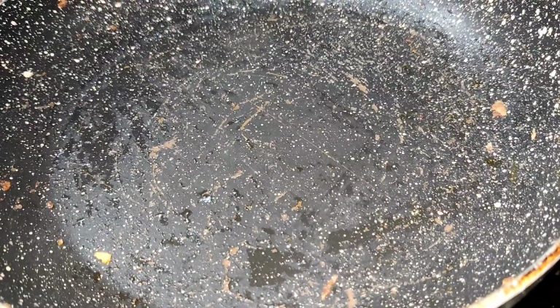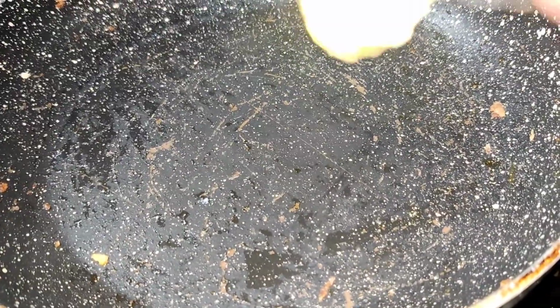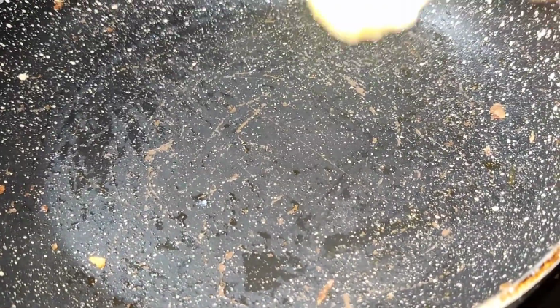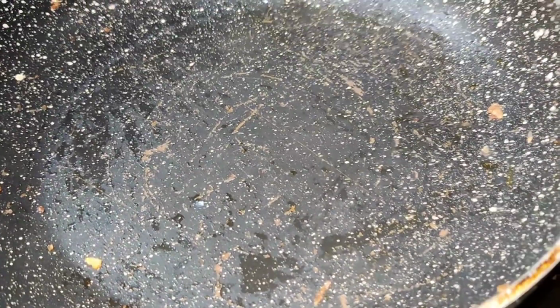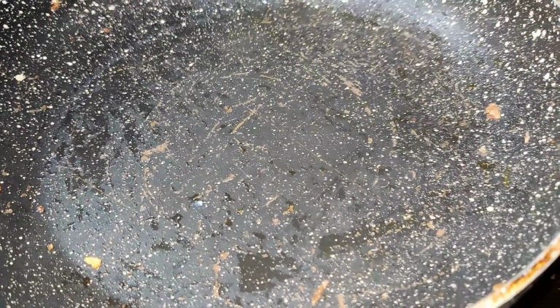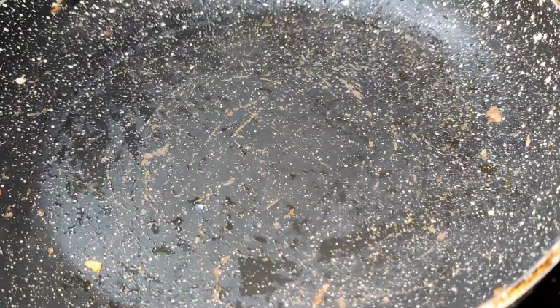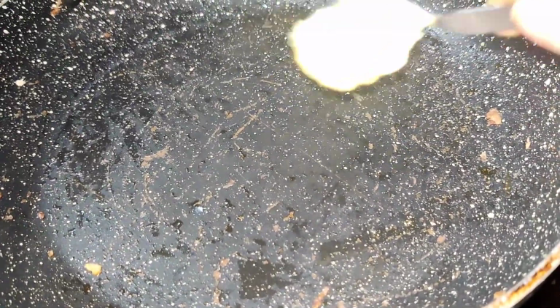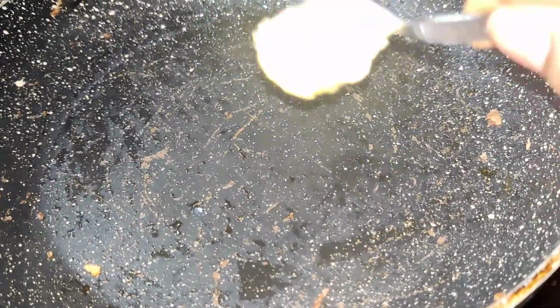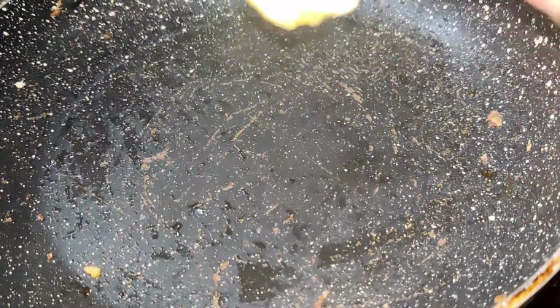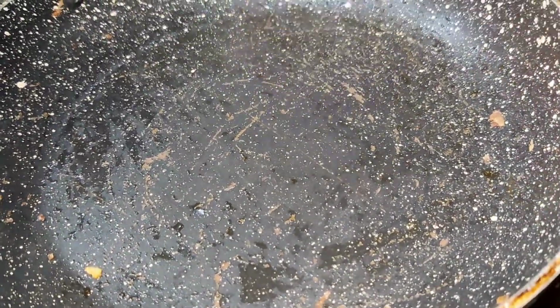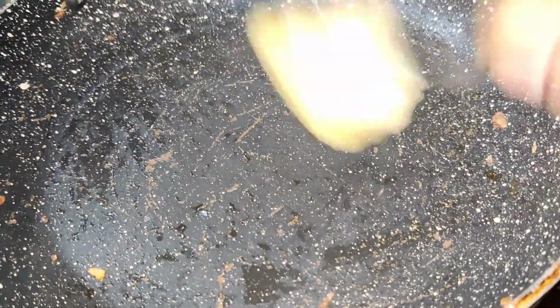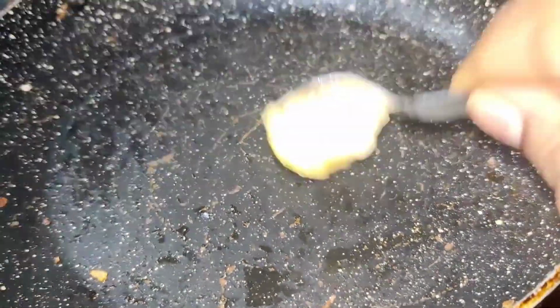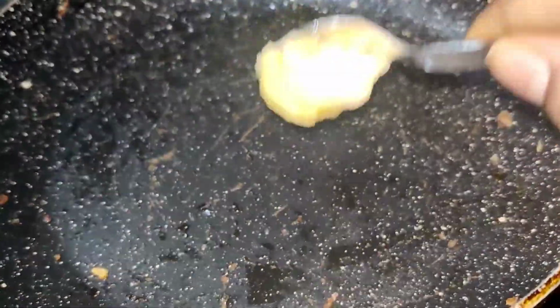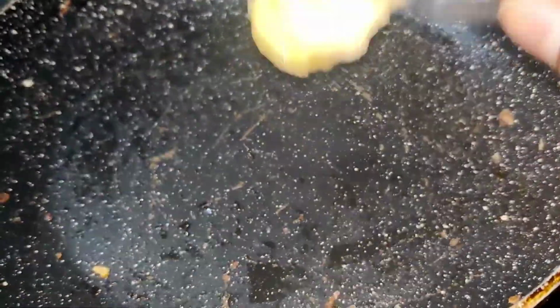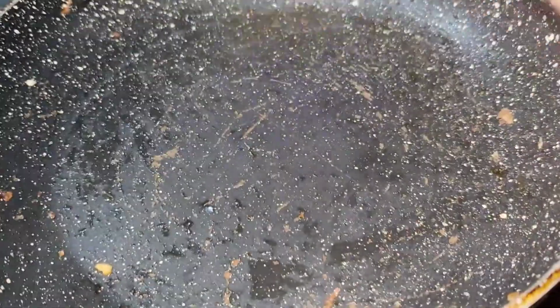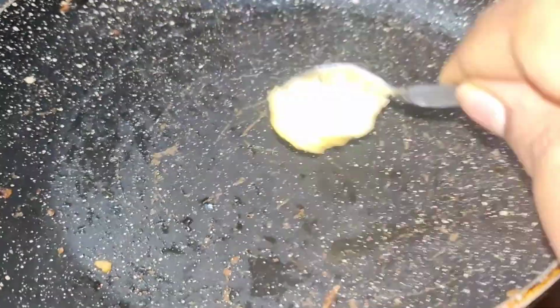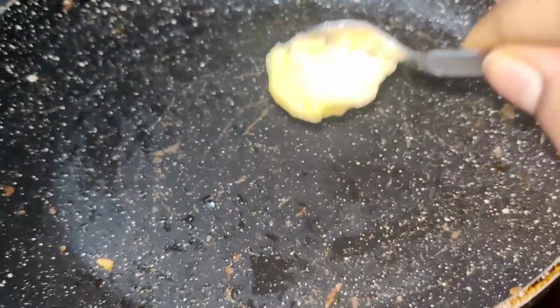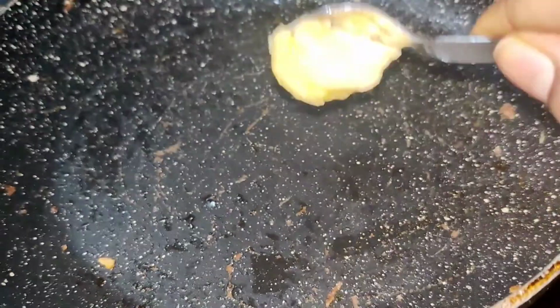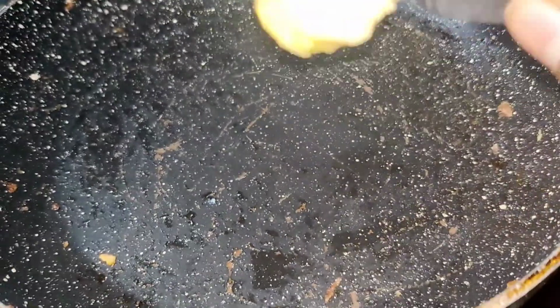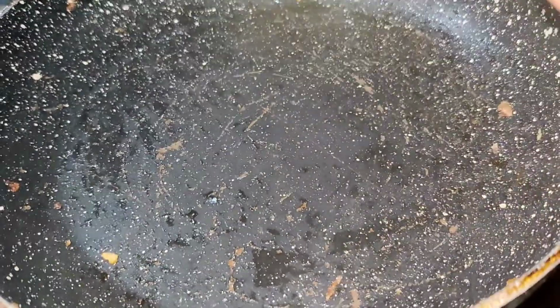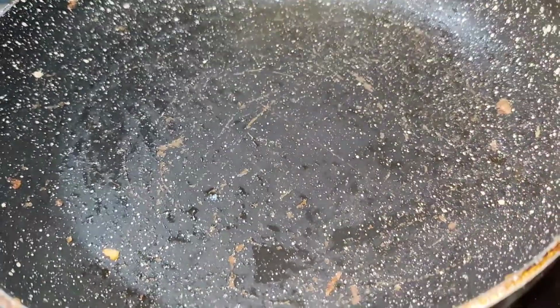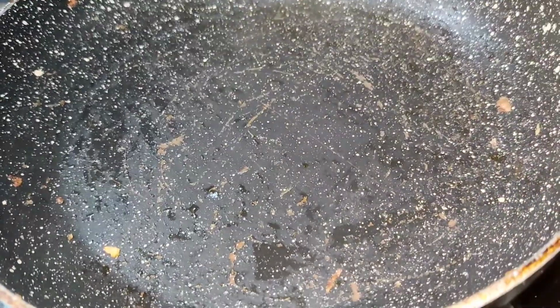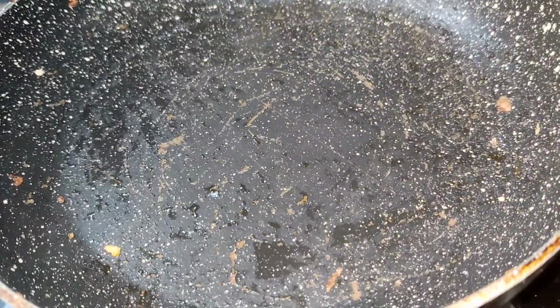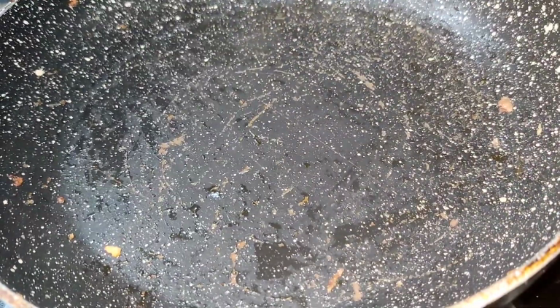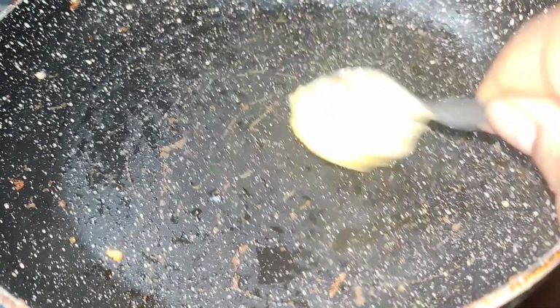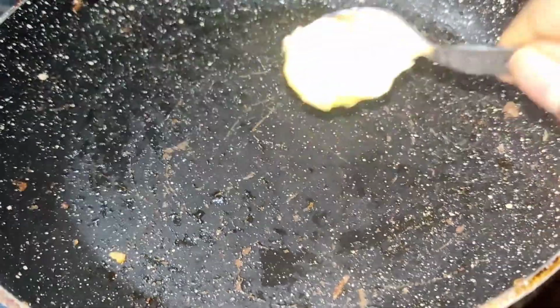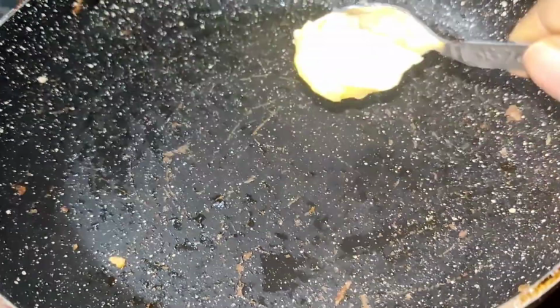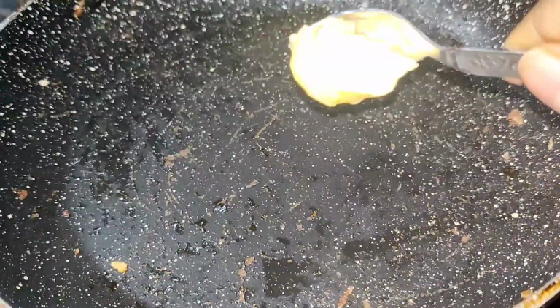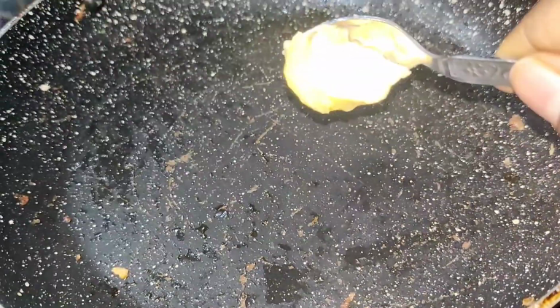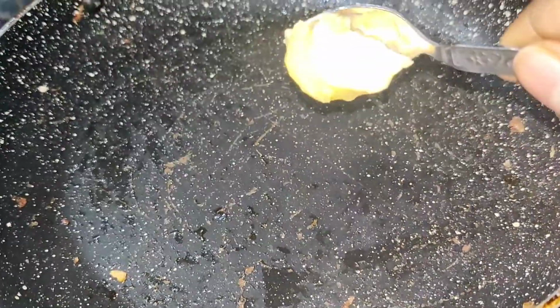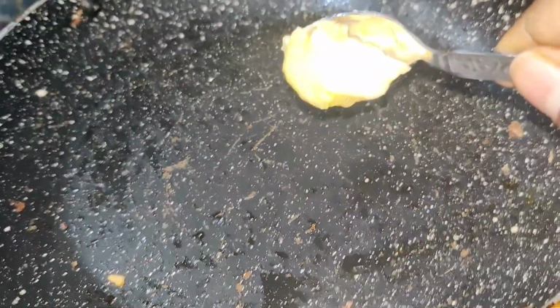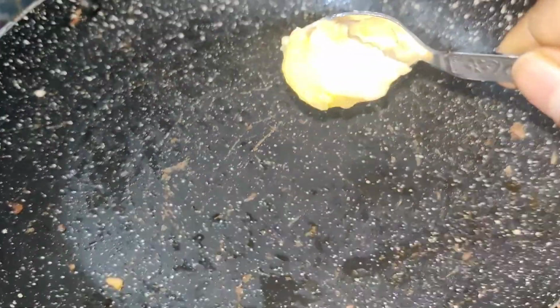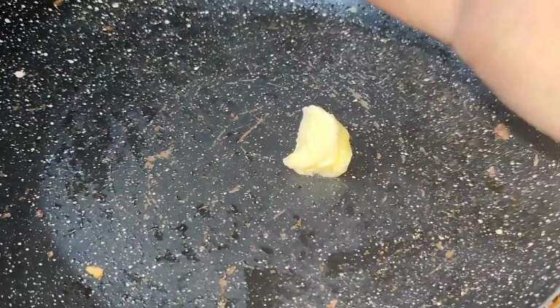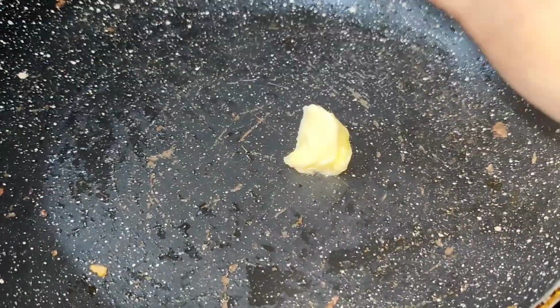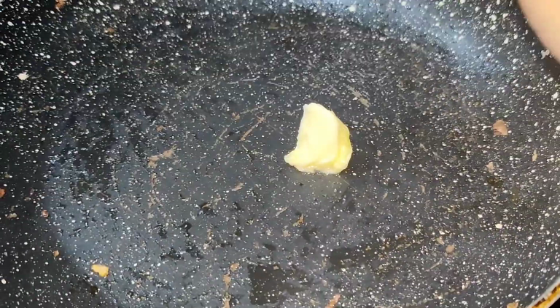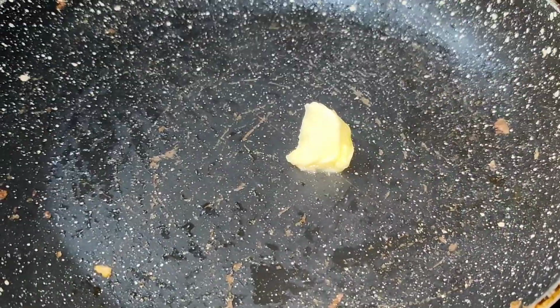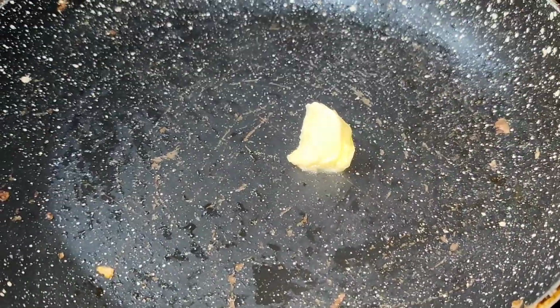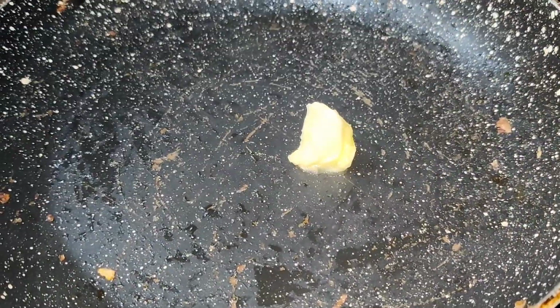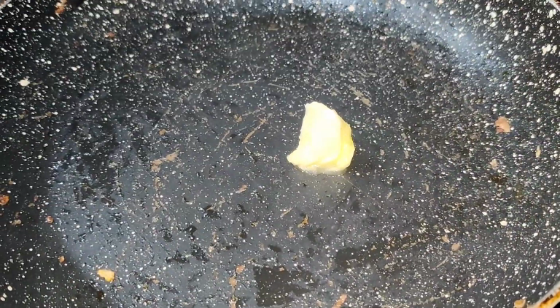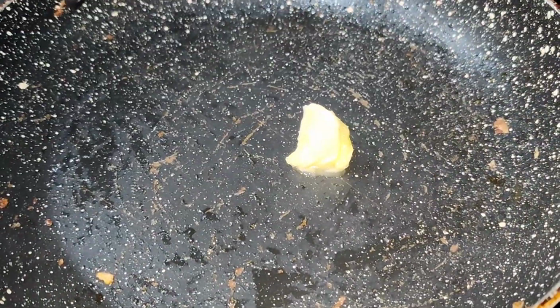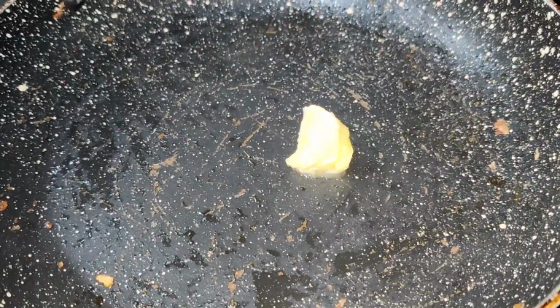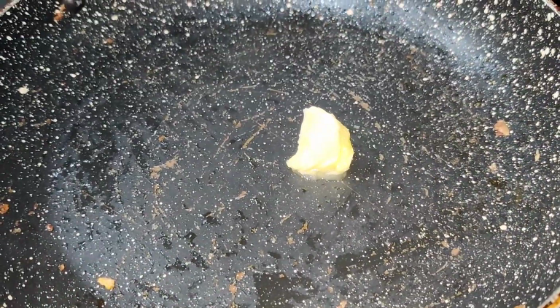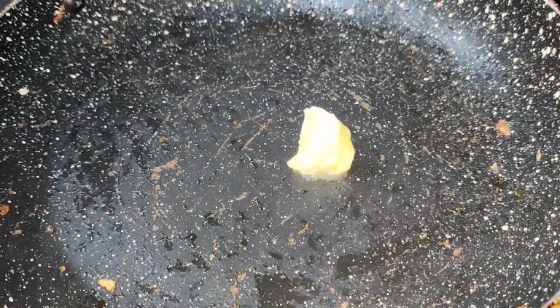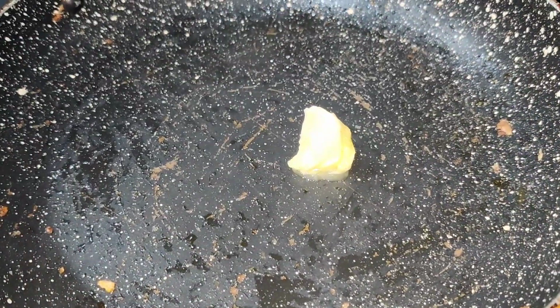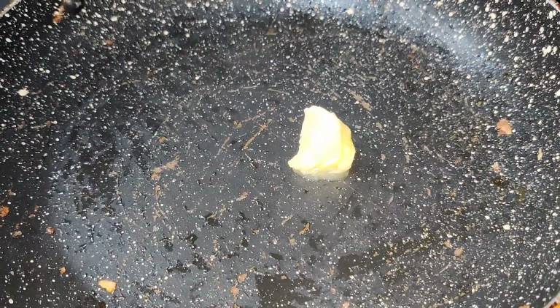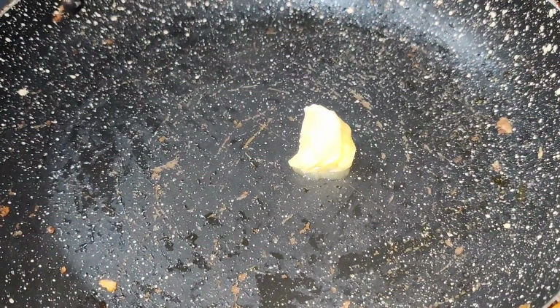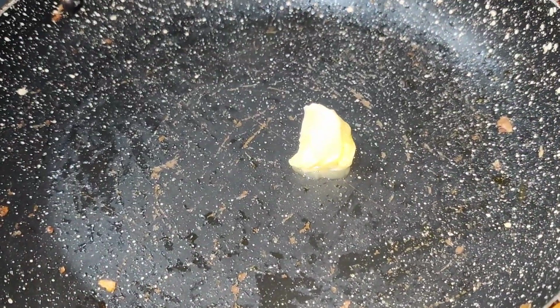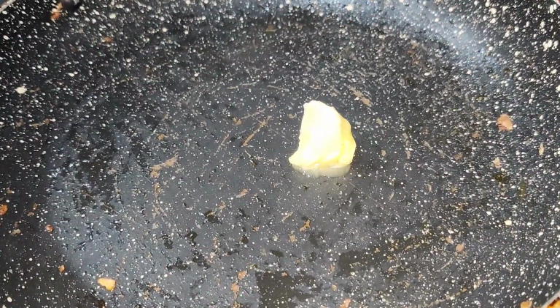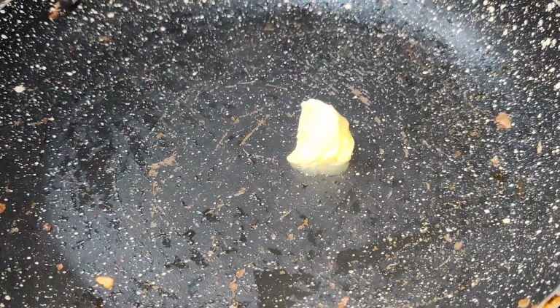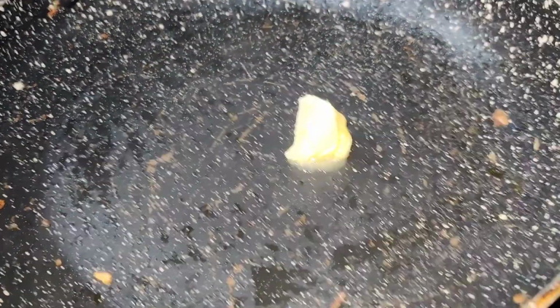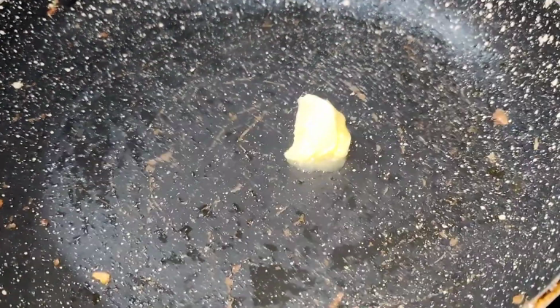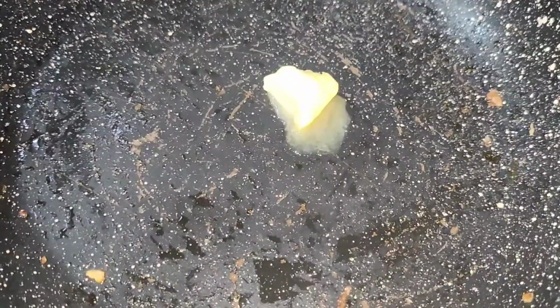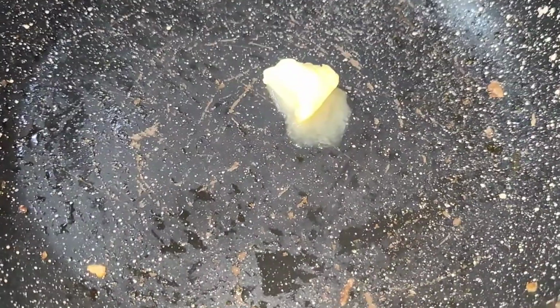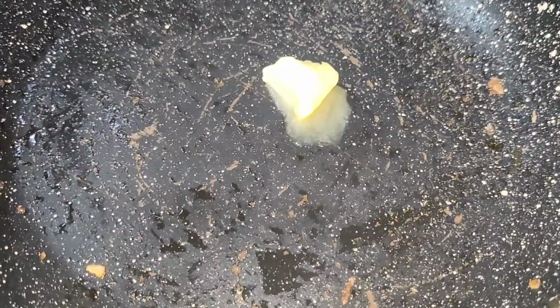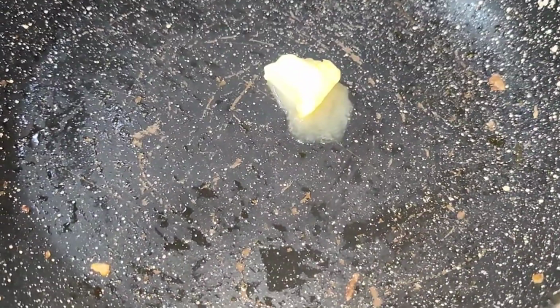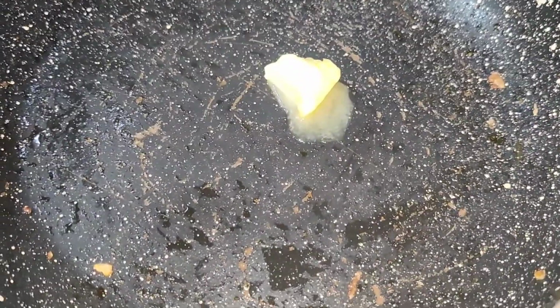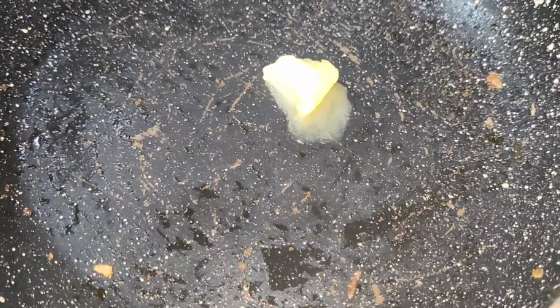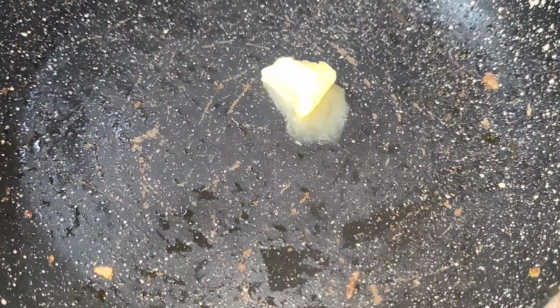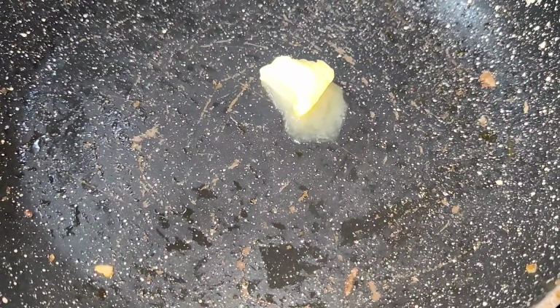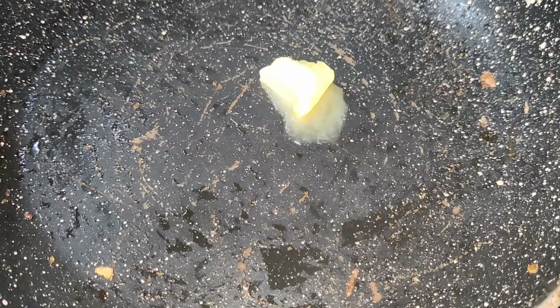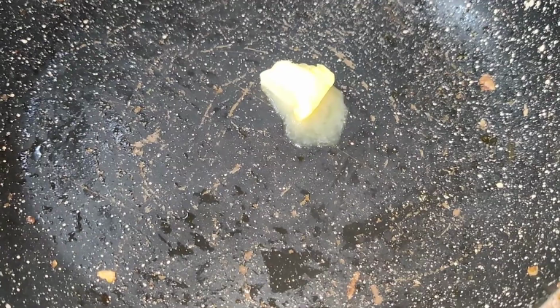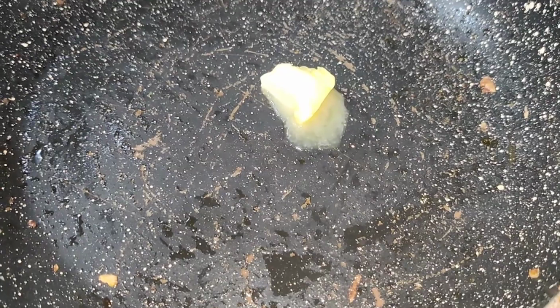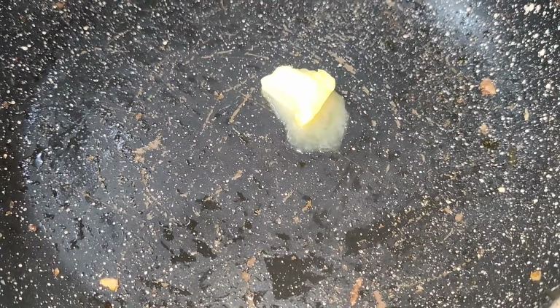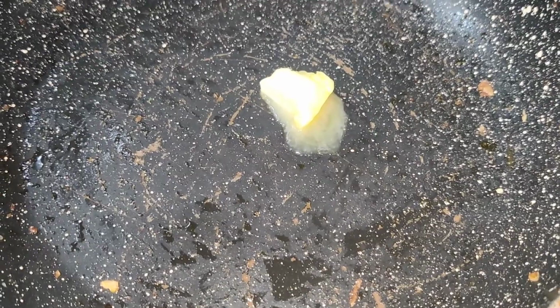Now I am going to heat a pan. I am going to add 1 spoon of butter. If butter is not available, I will add oil.